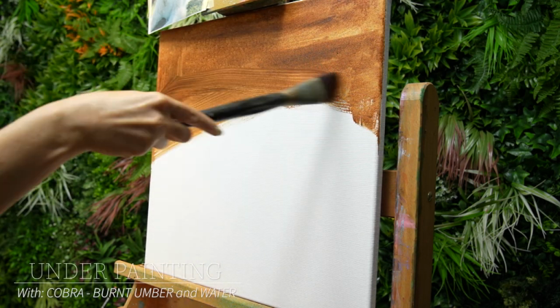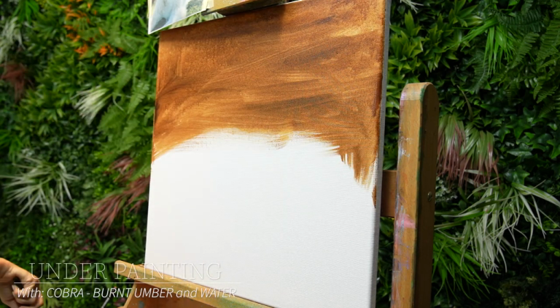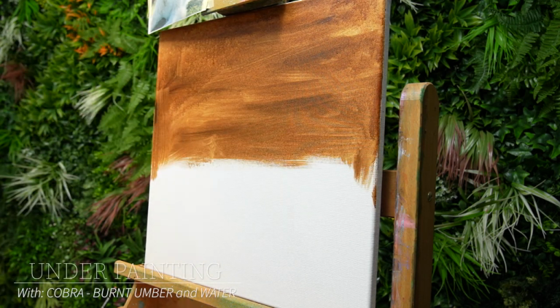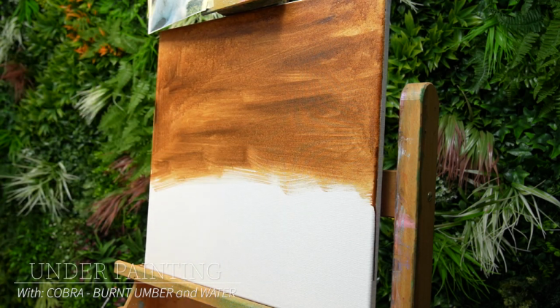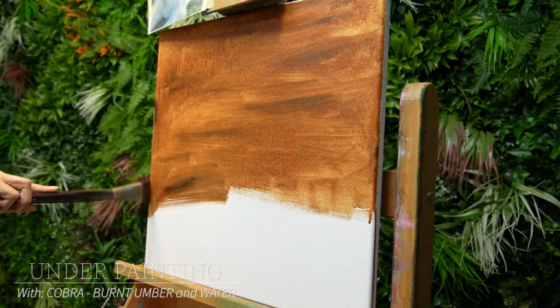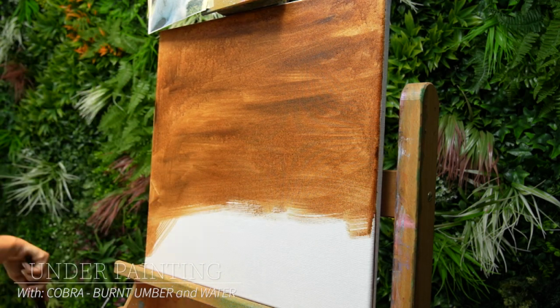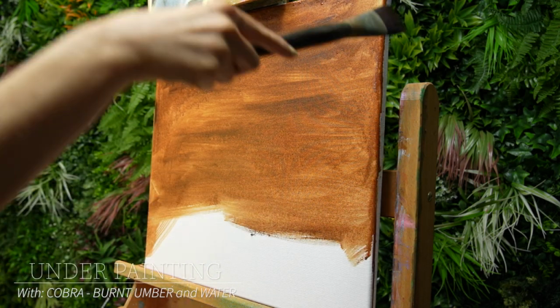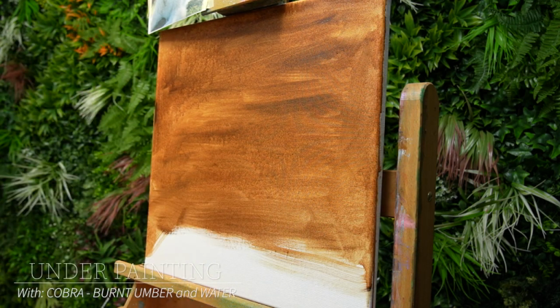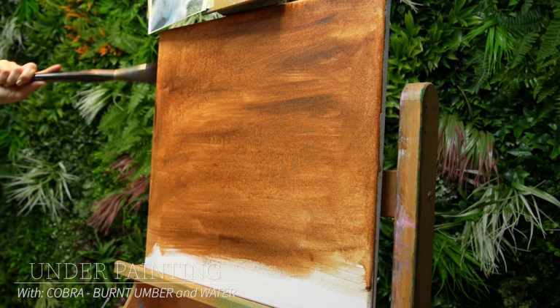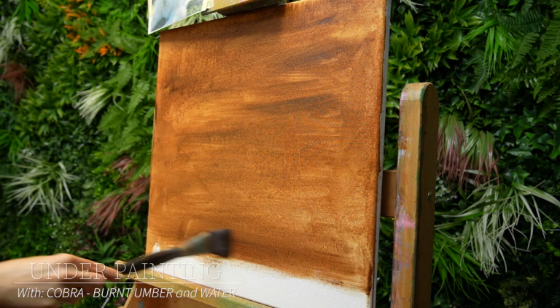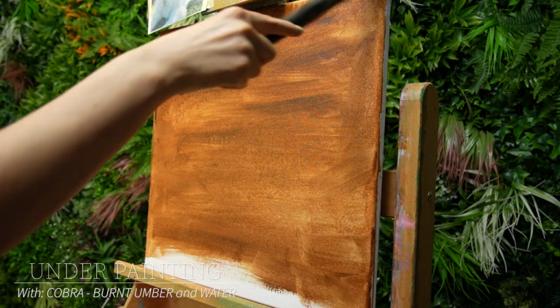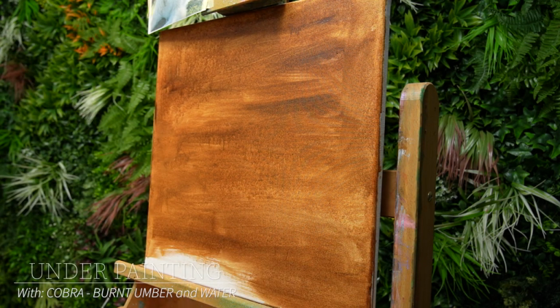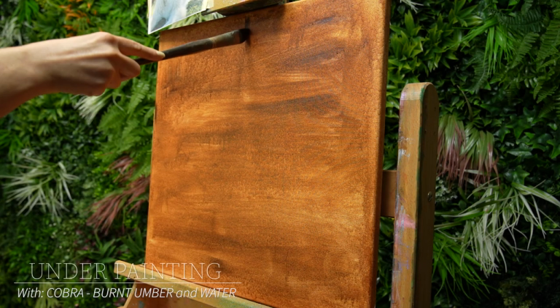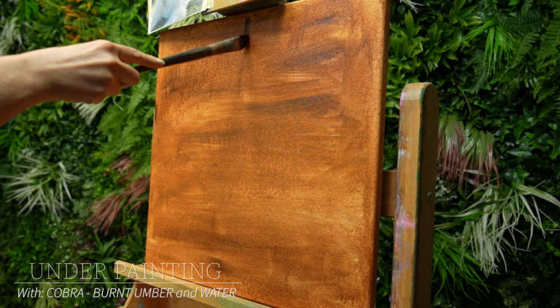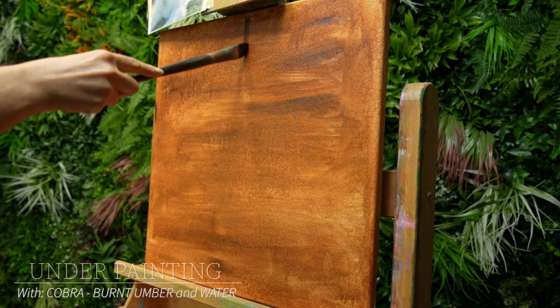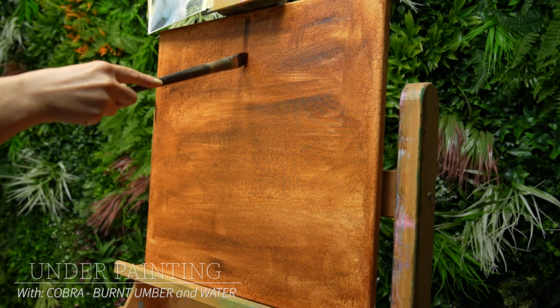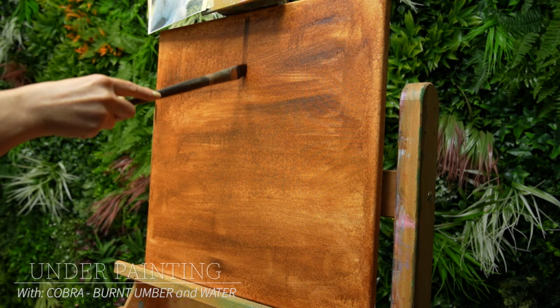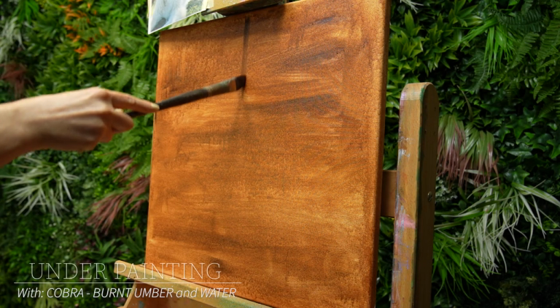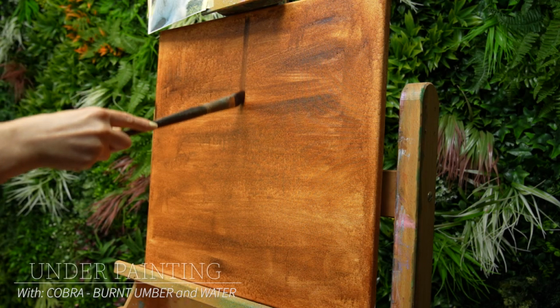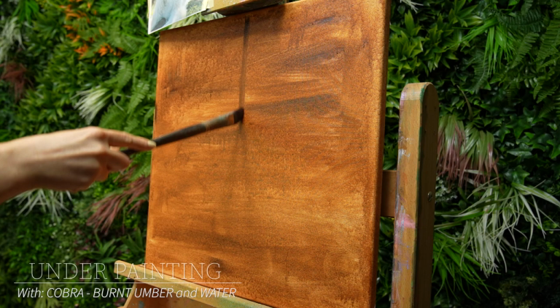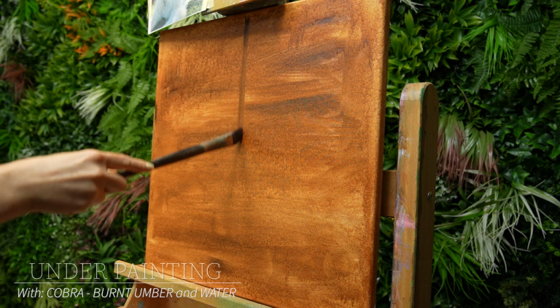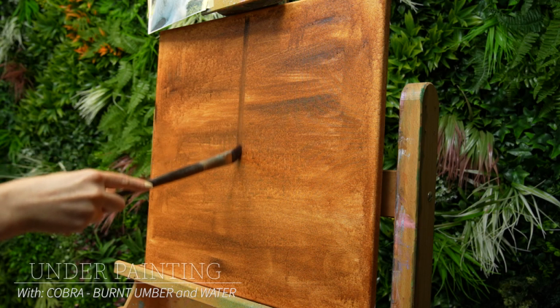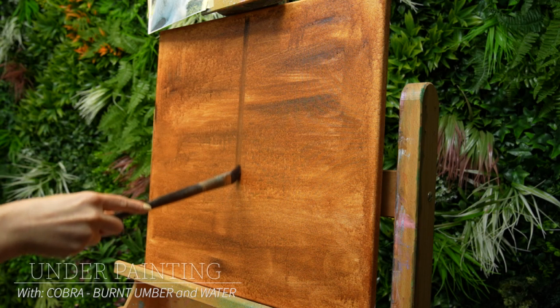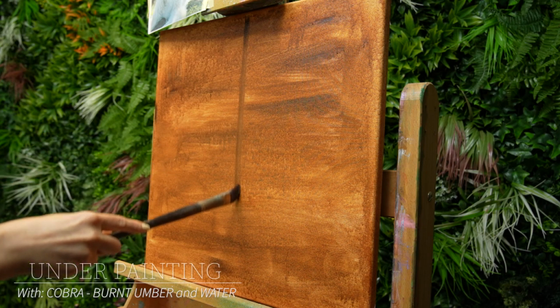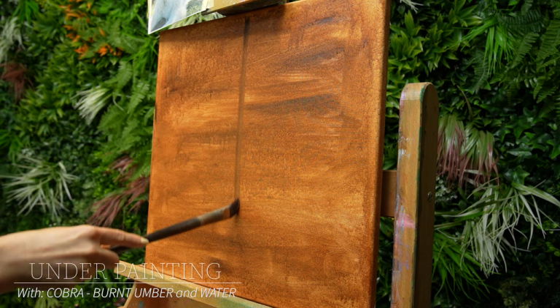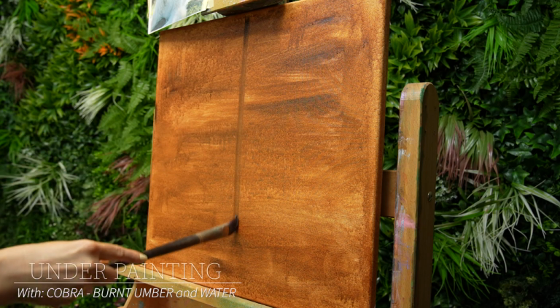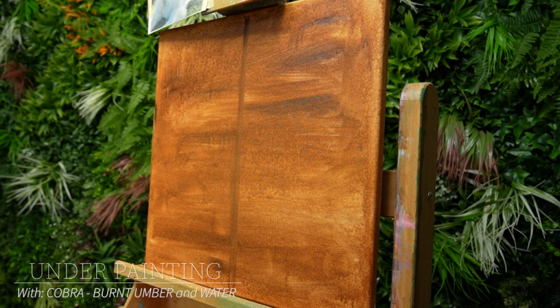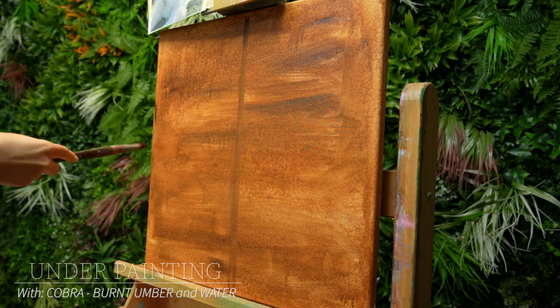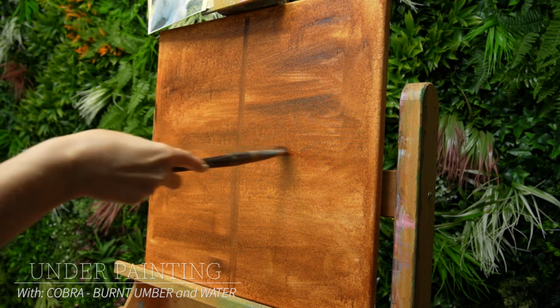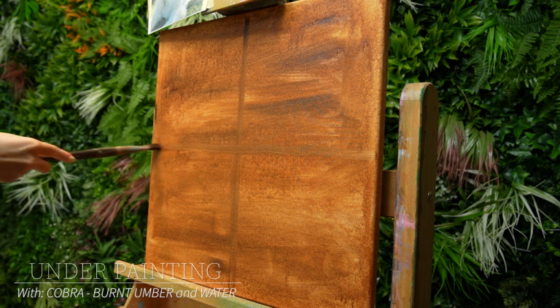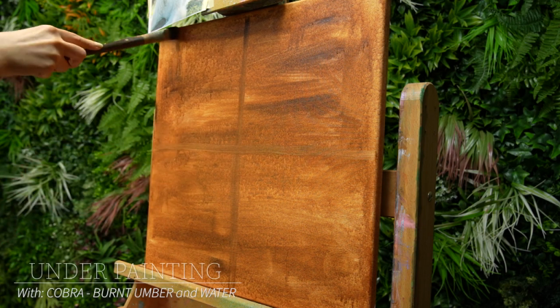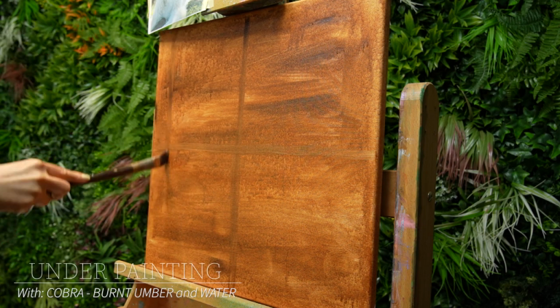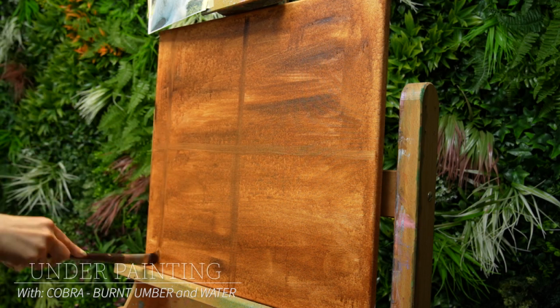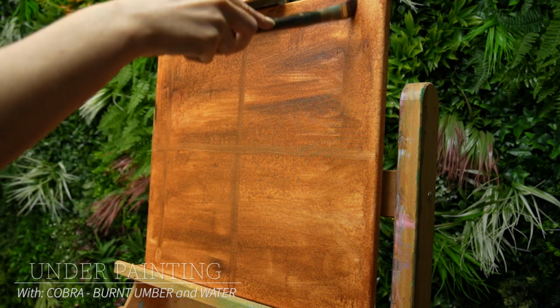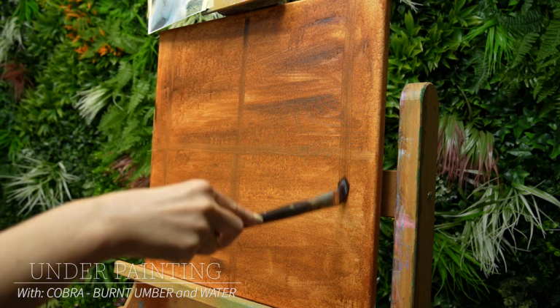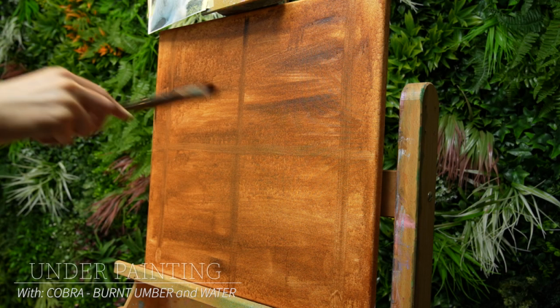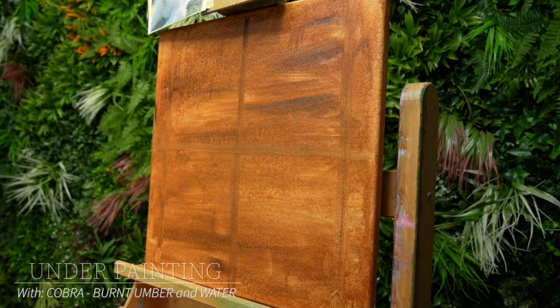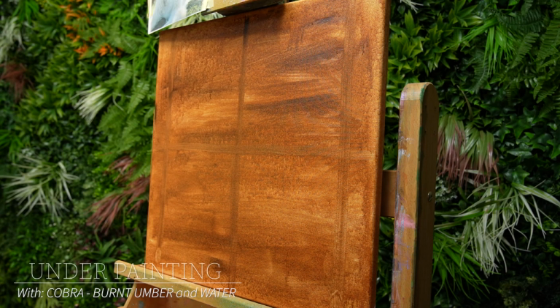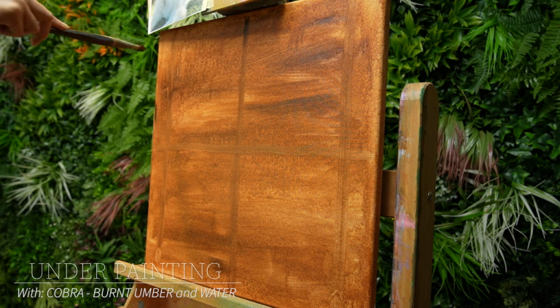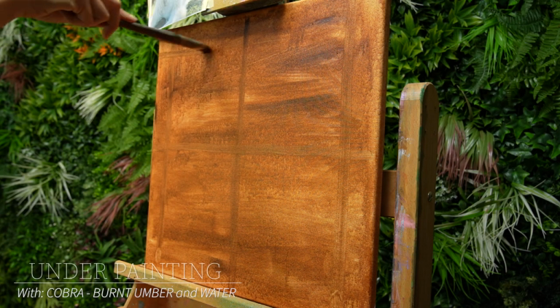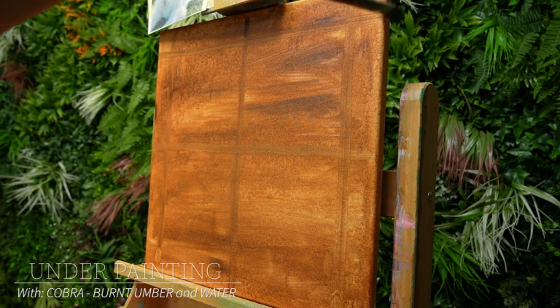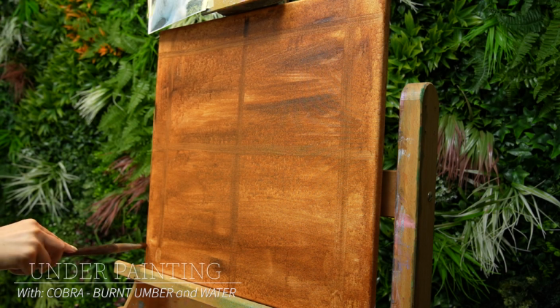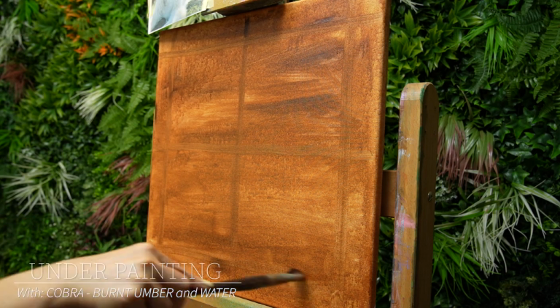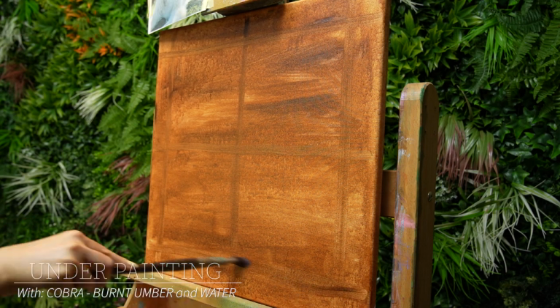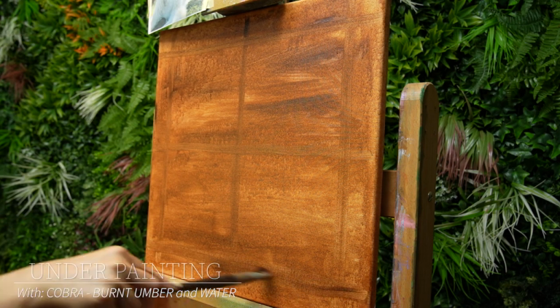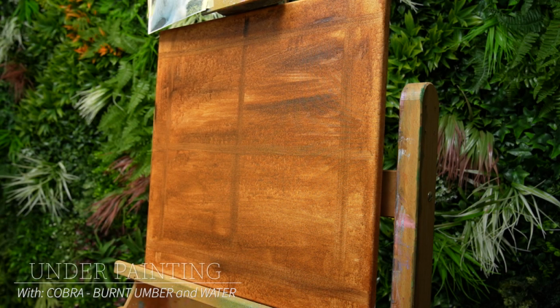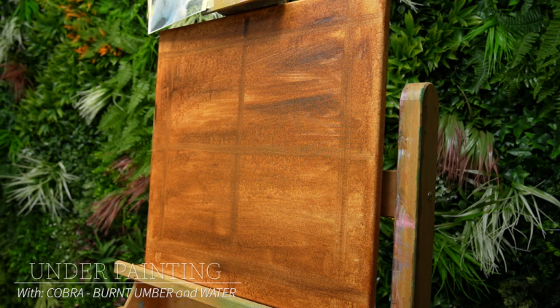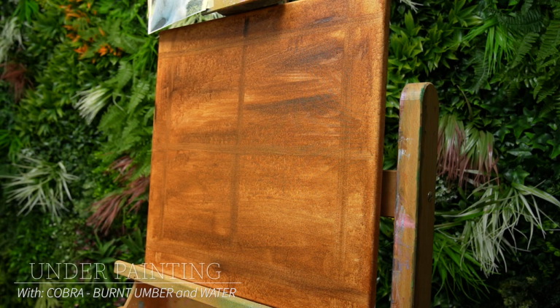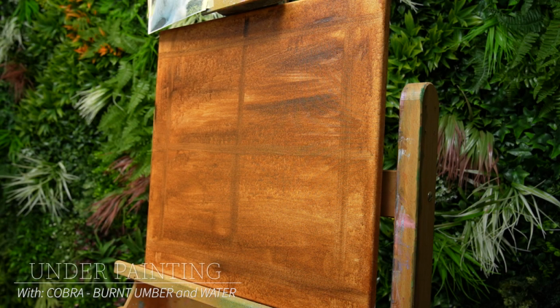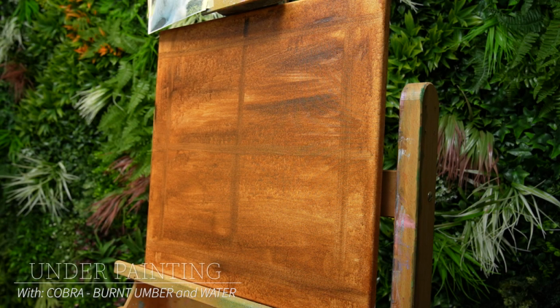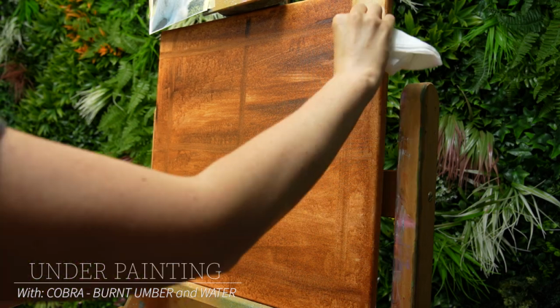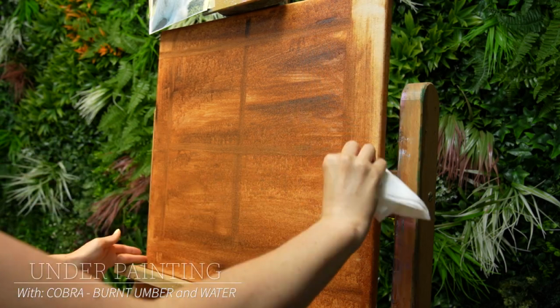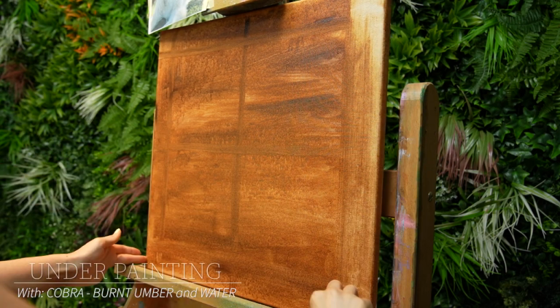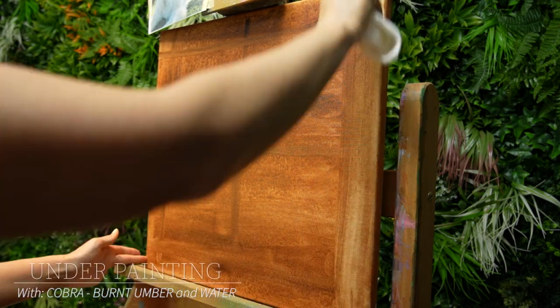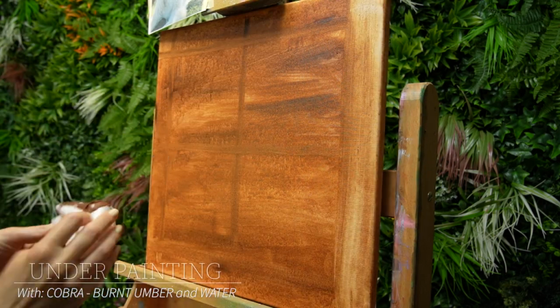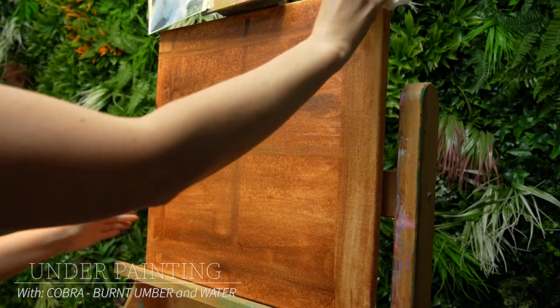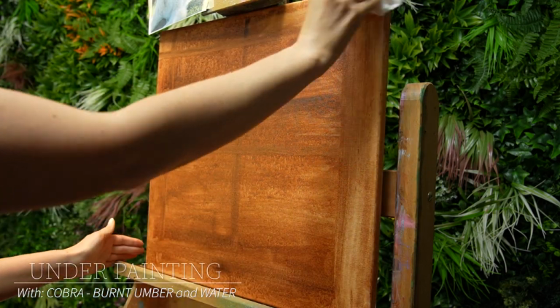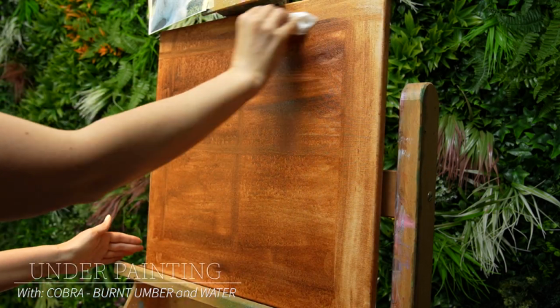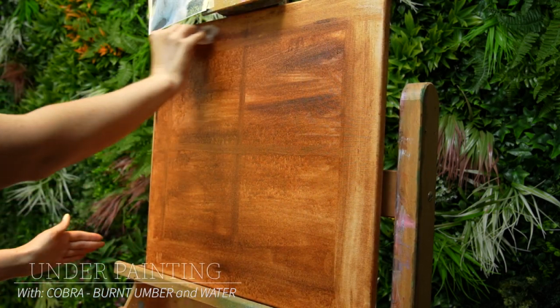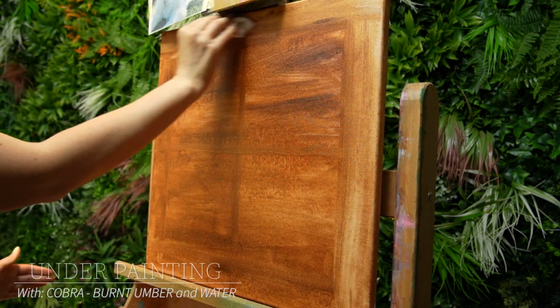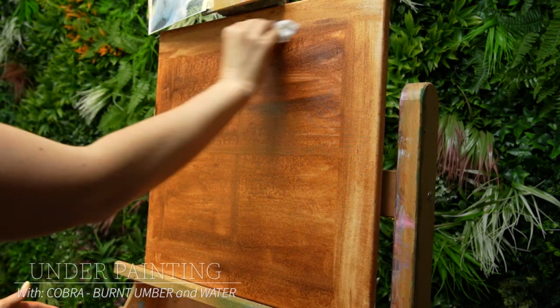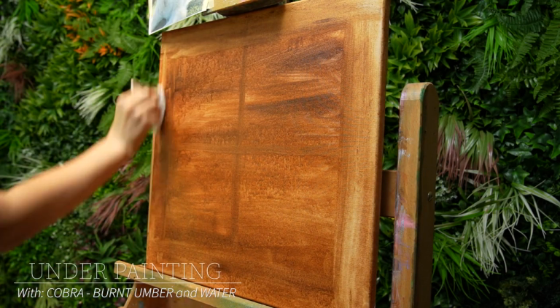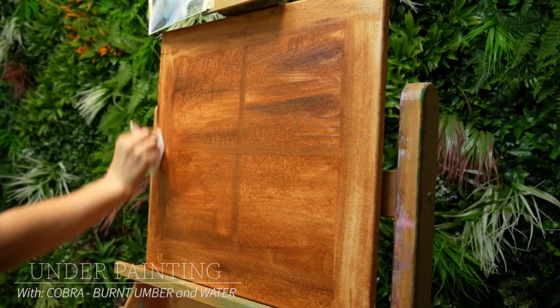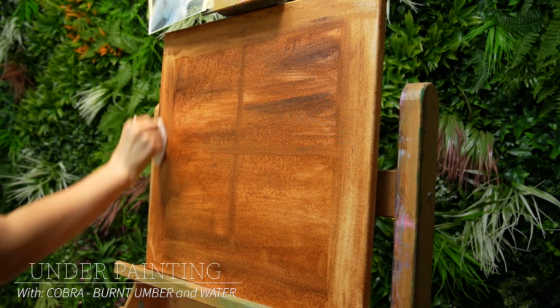Welcome to this painting timelapse video where you will see the transformation from a blank canvas to a finished art piece.